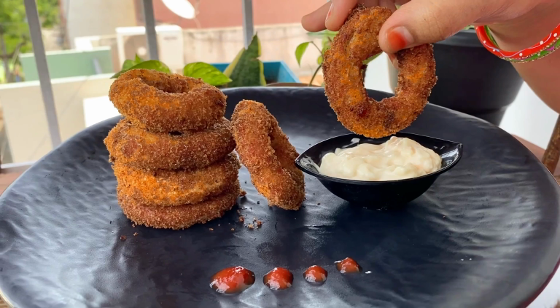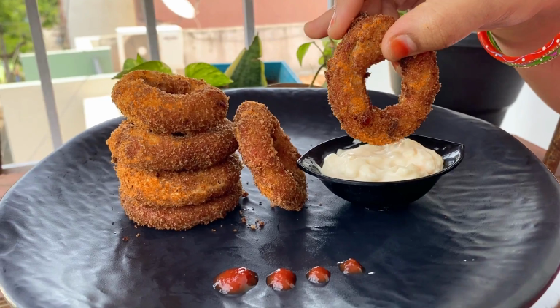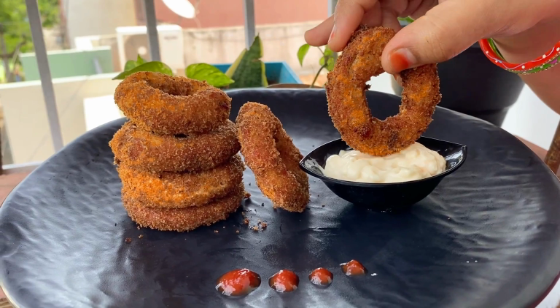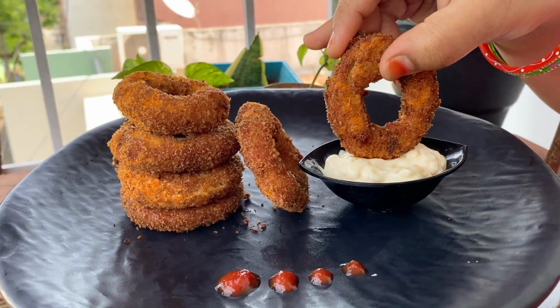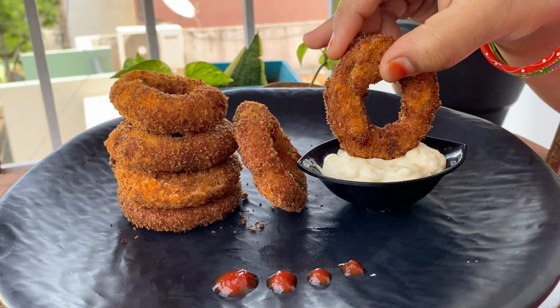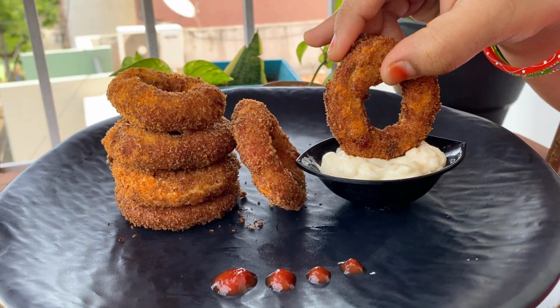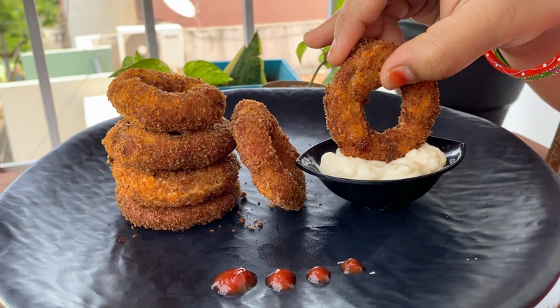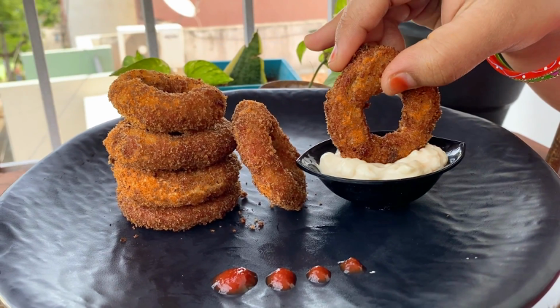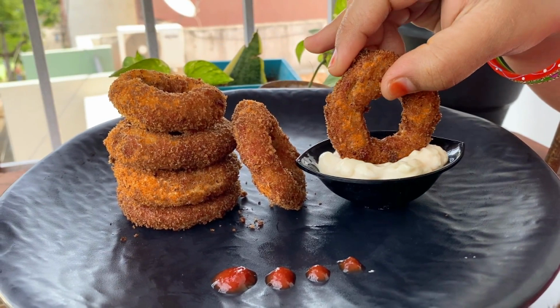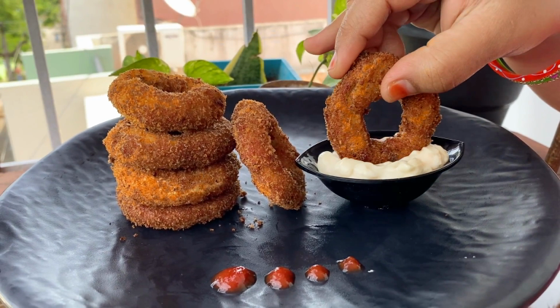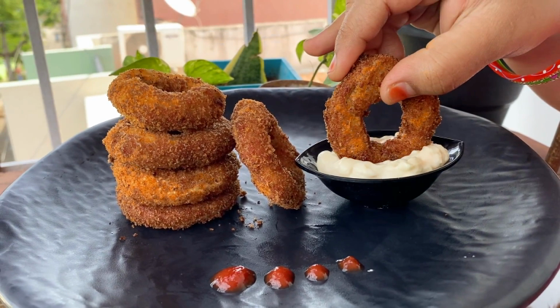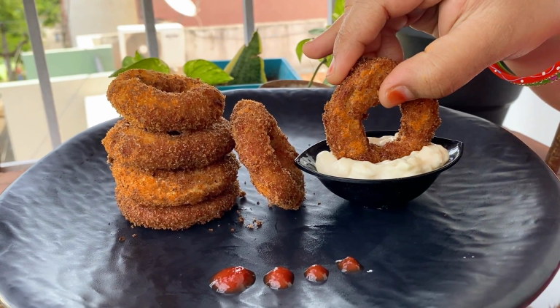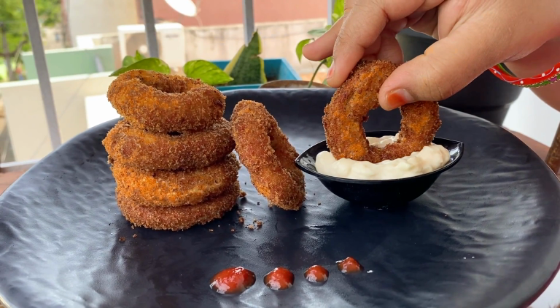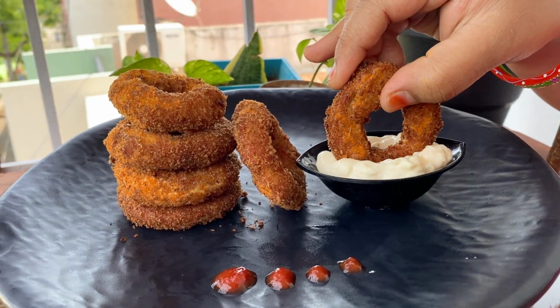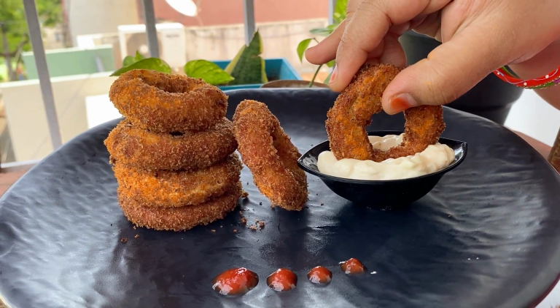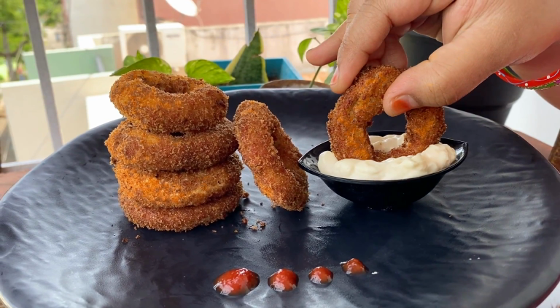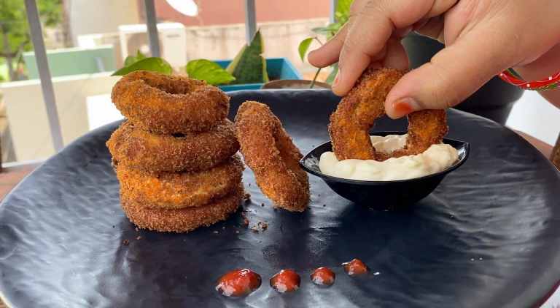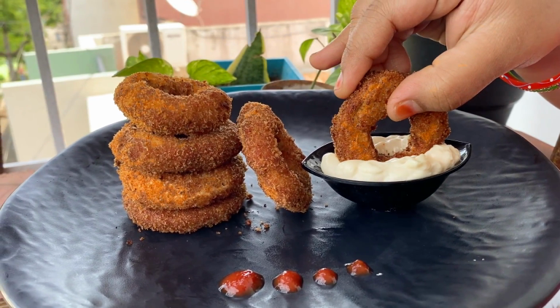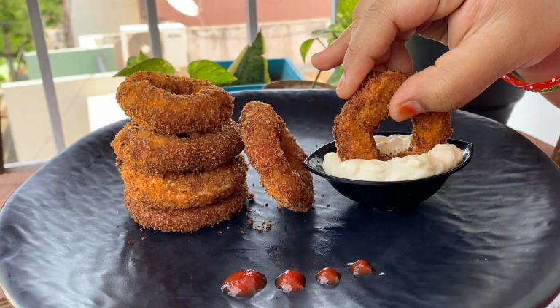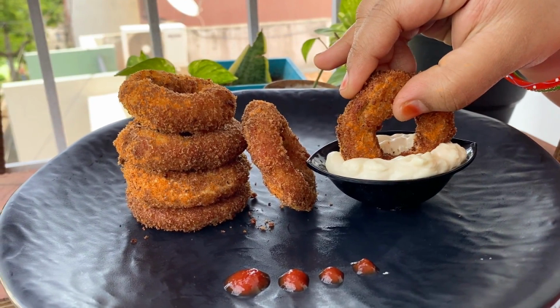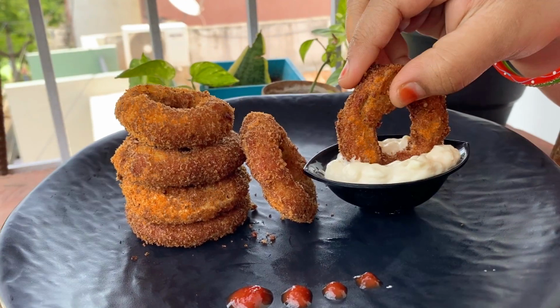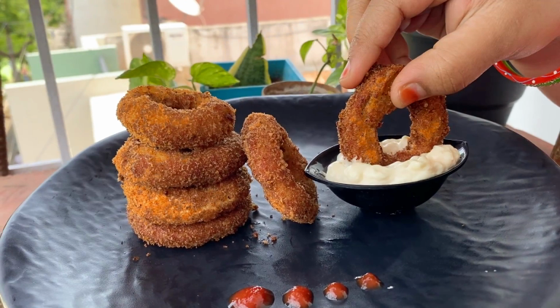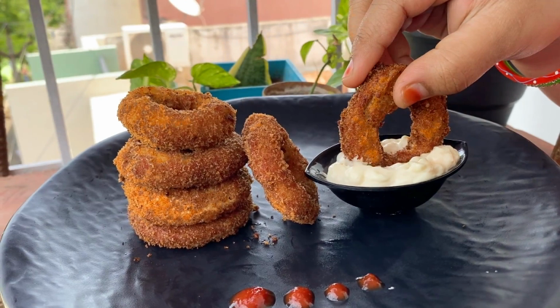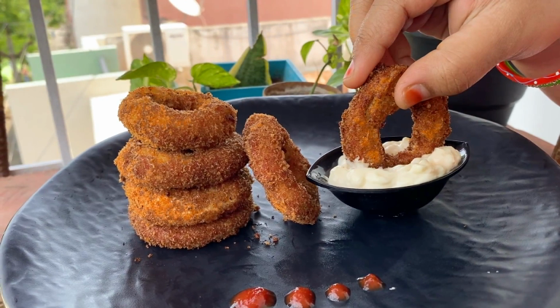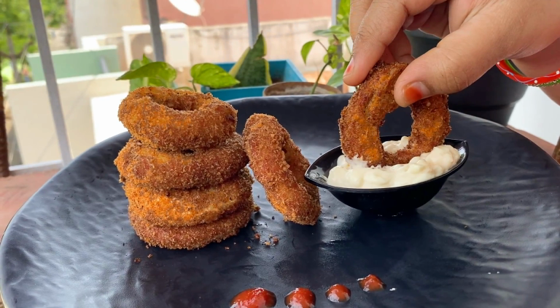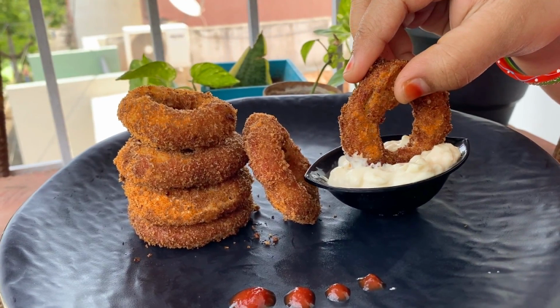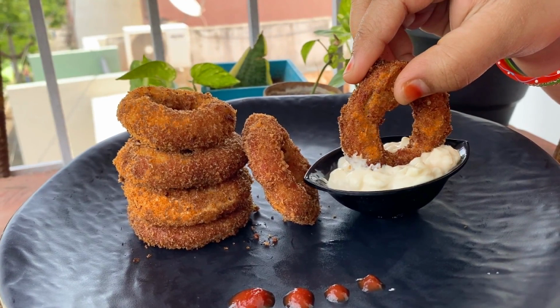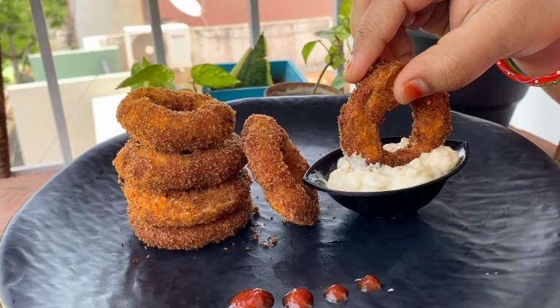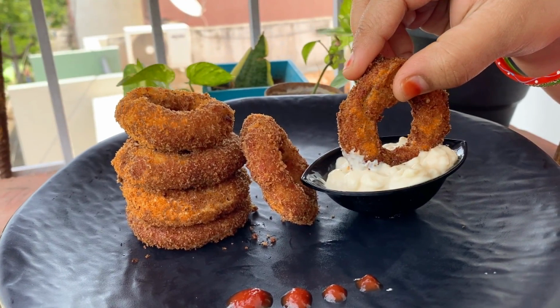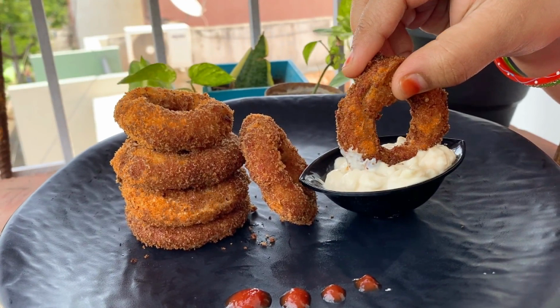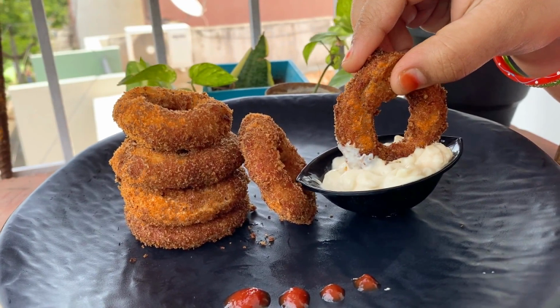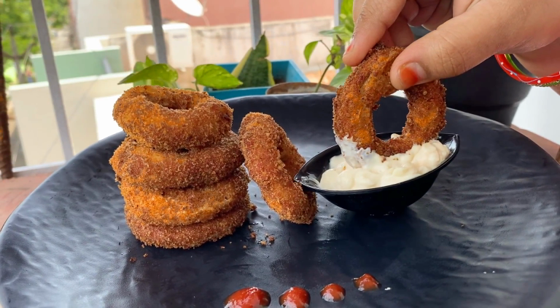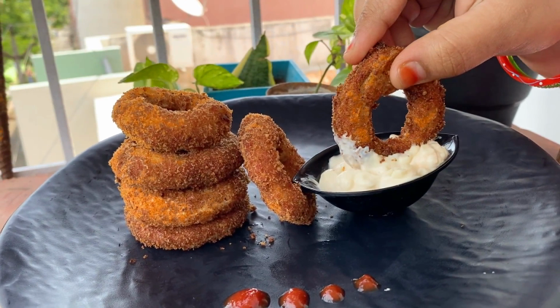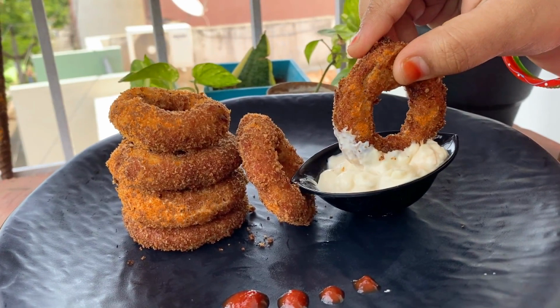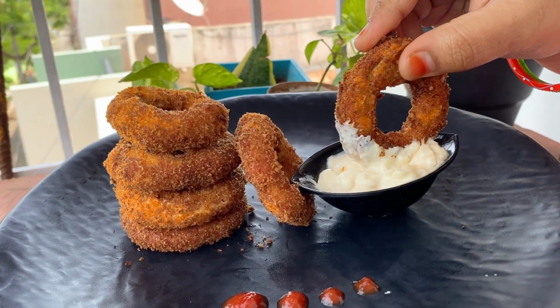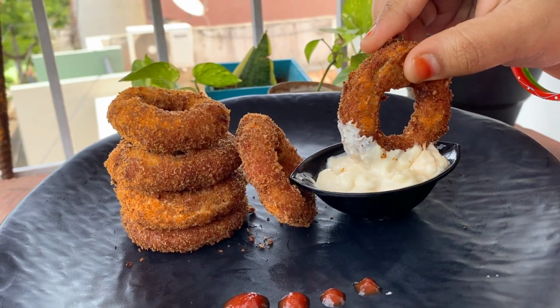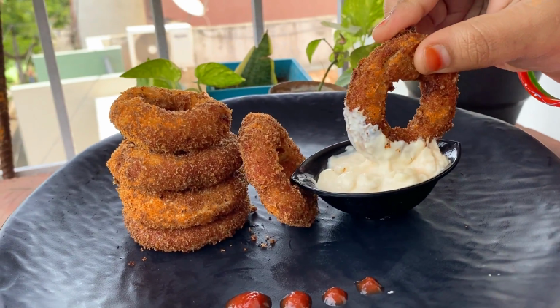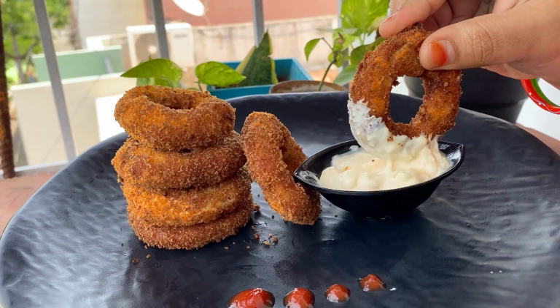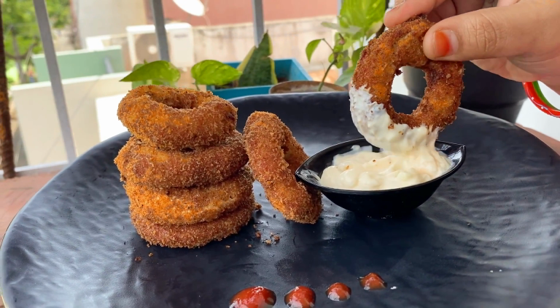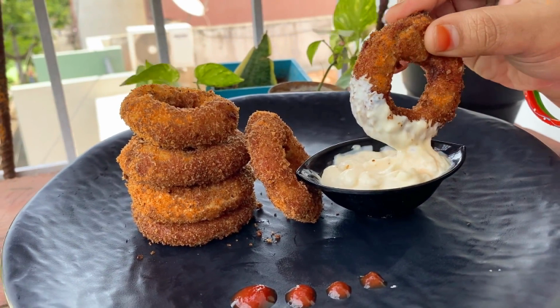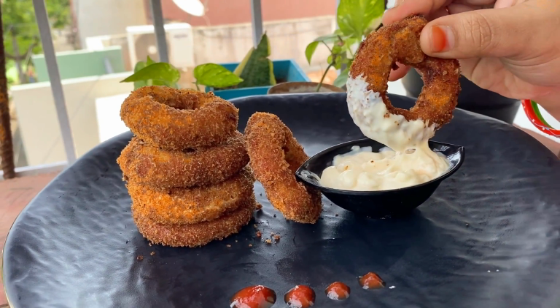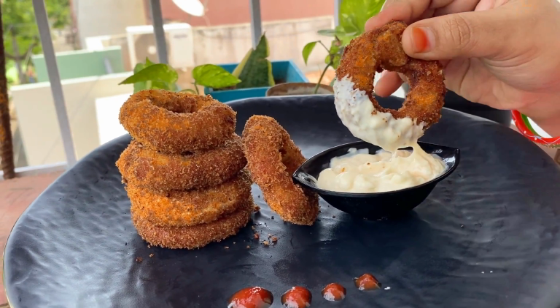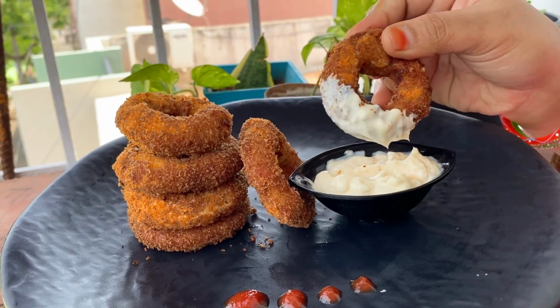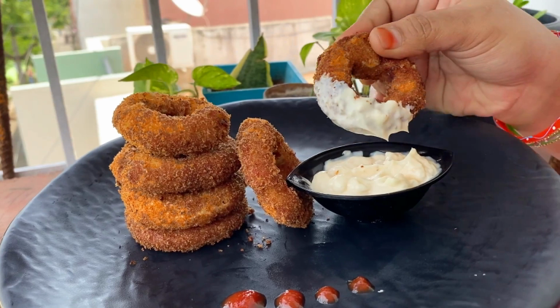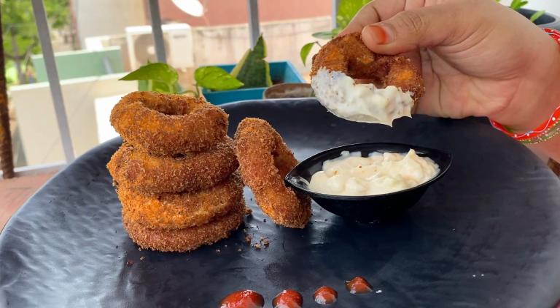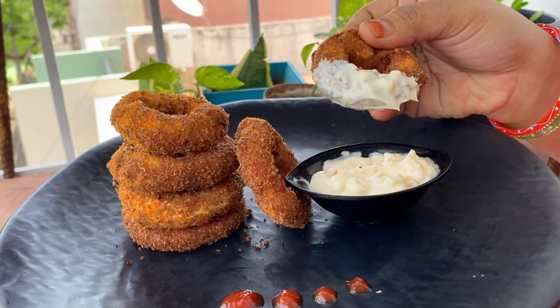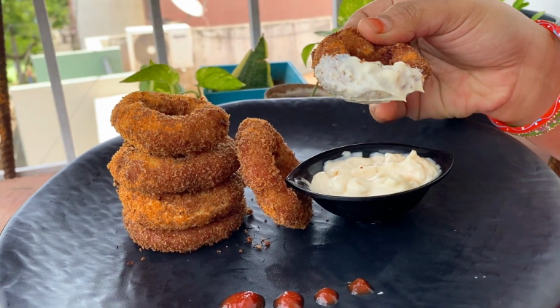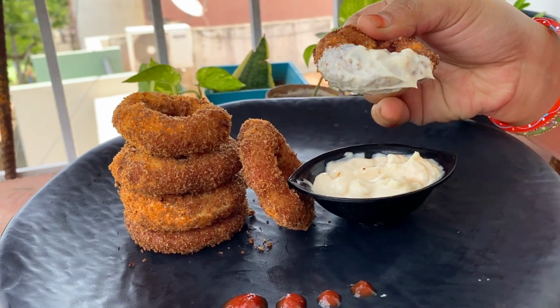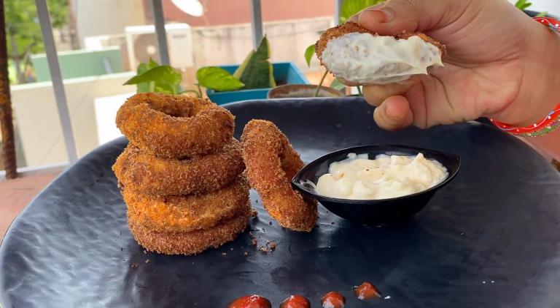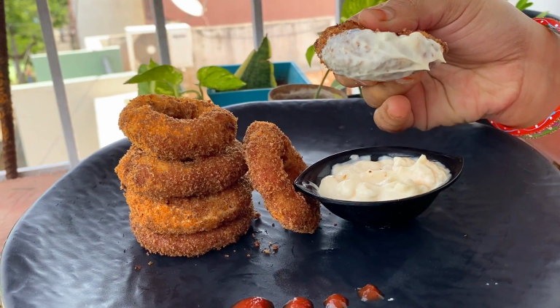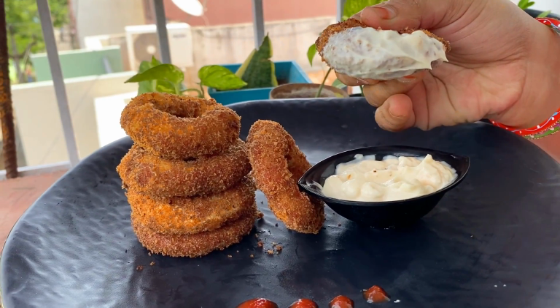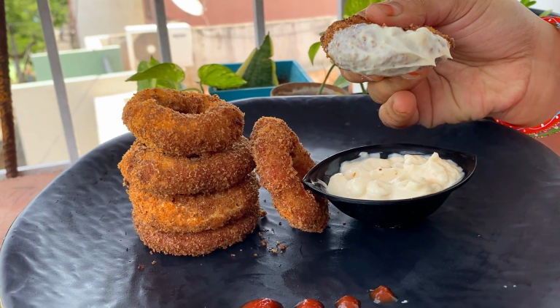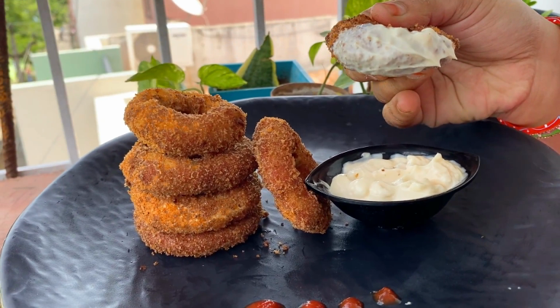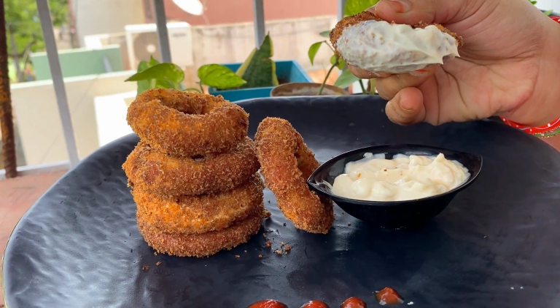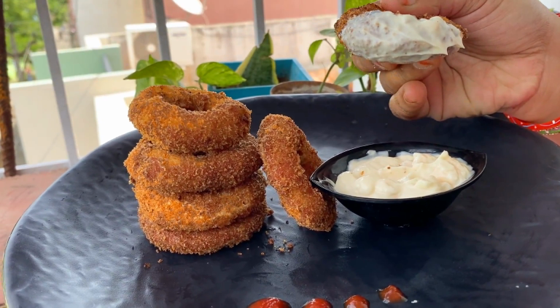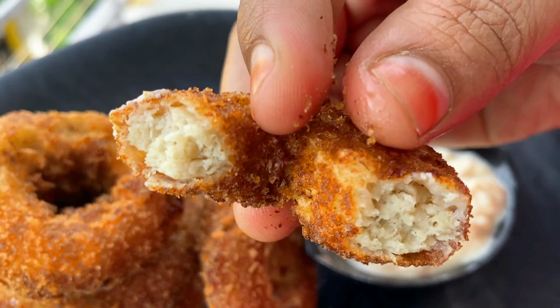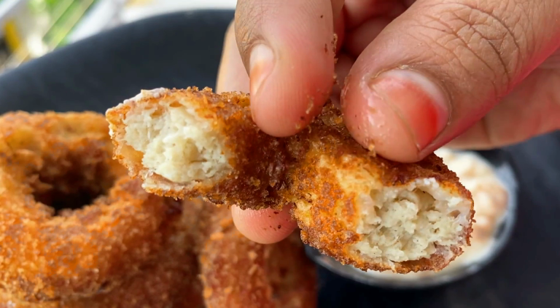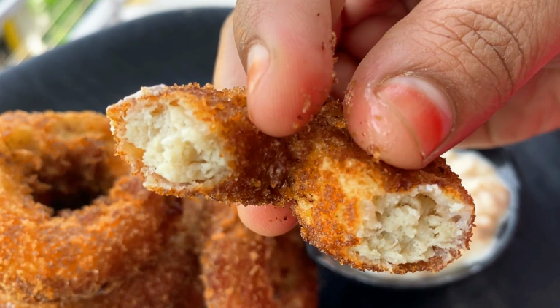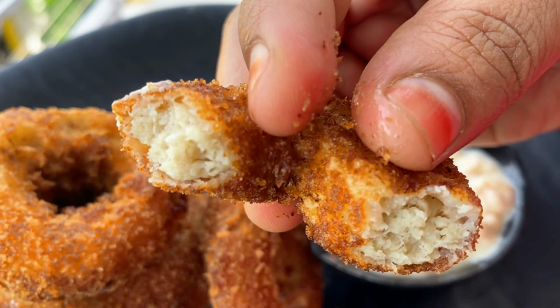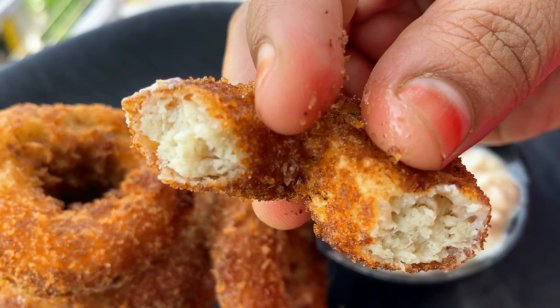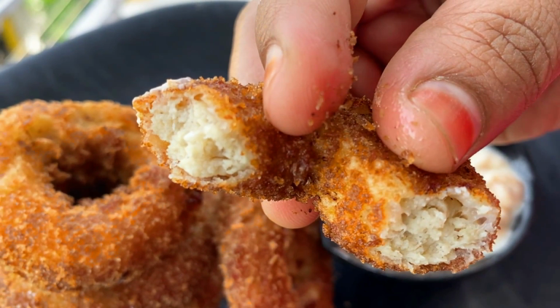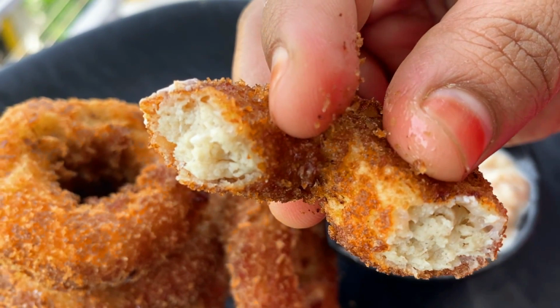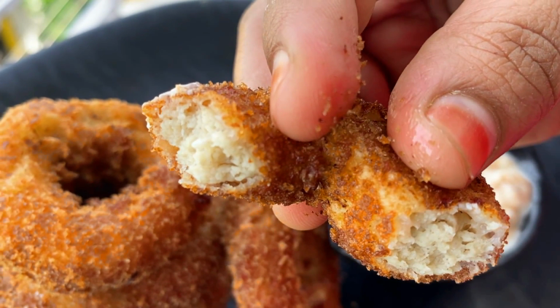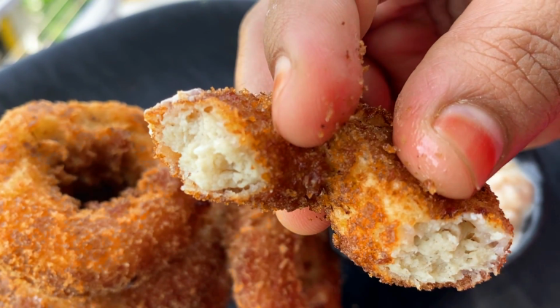Hello, everyone. Today, we are going to eat a very different snack recipe.